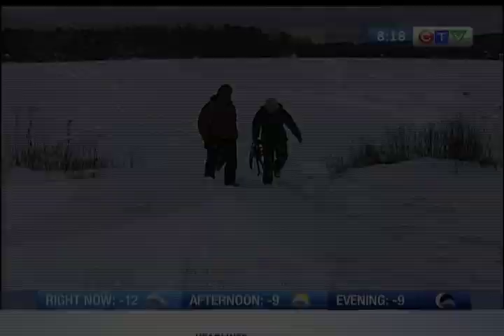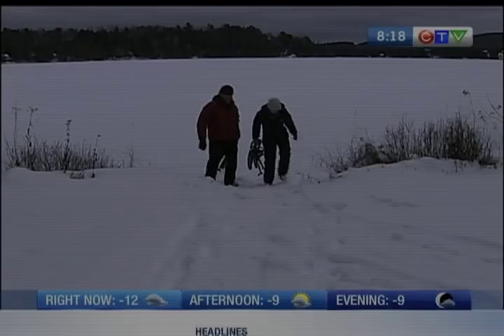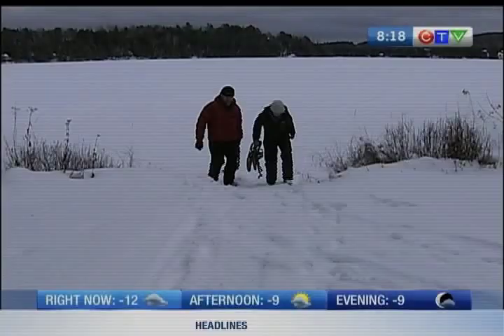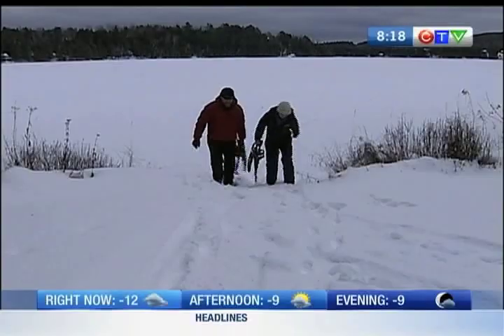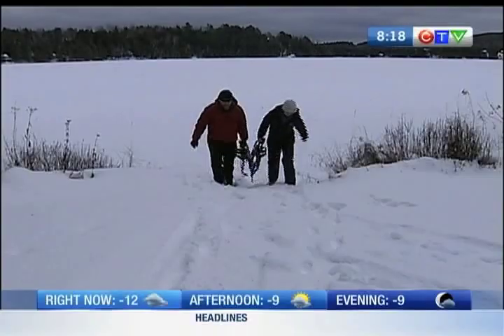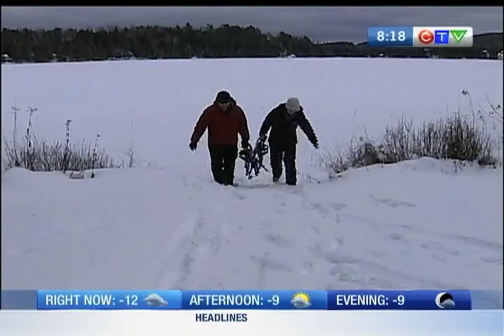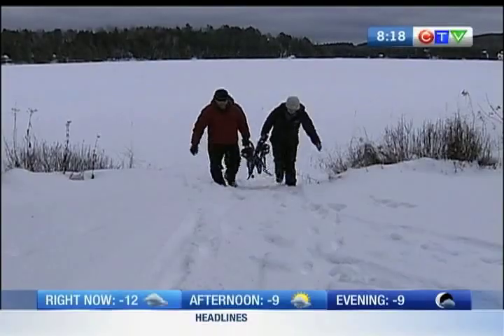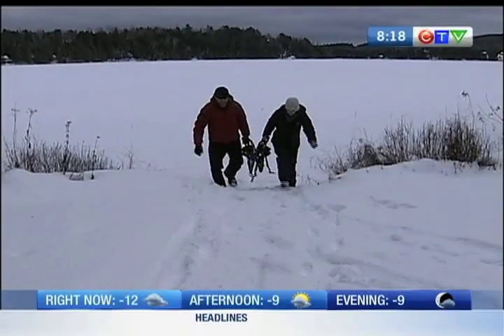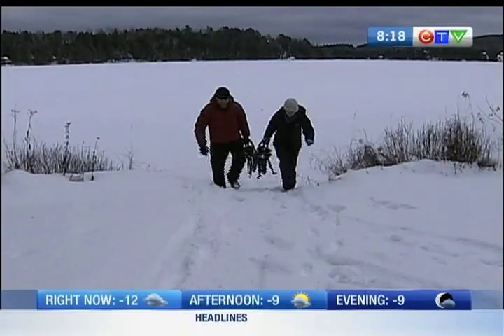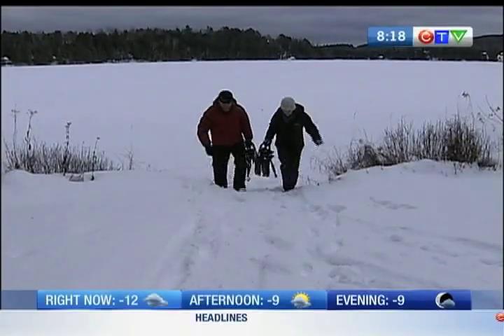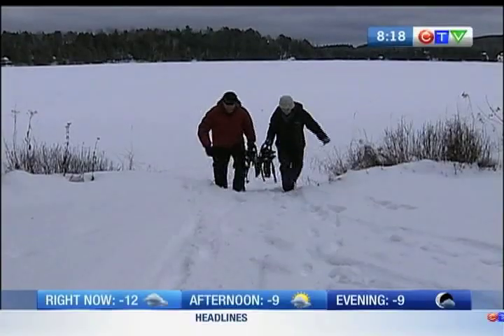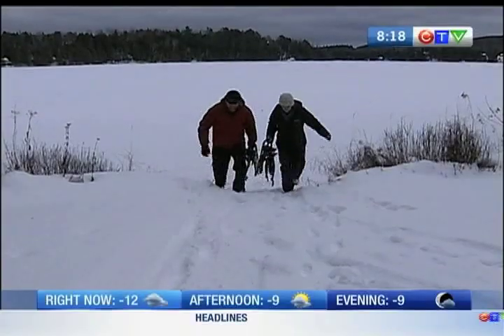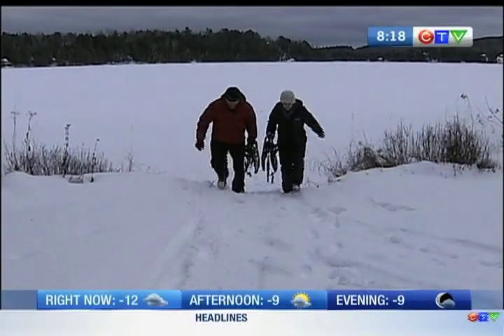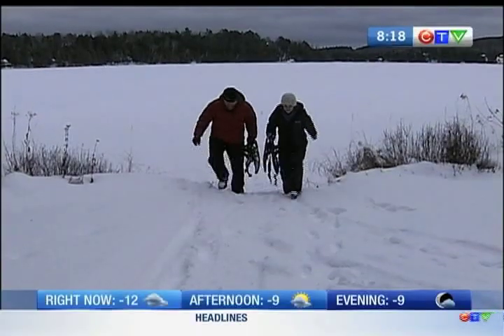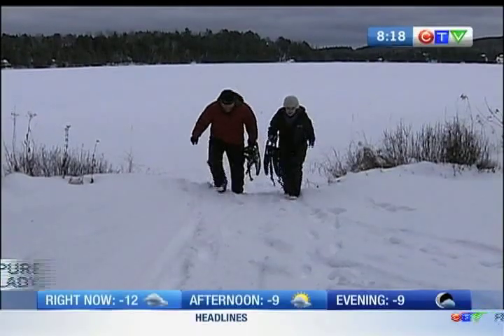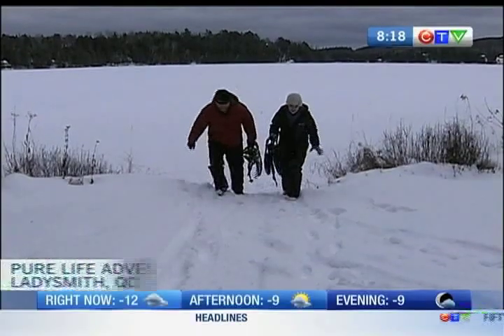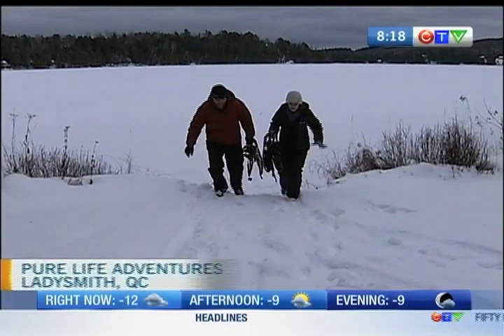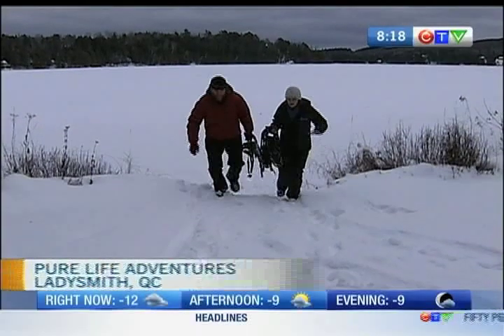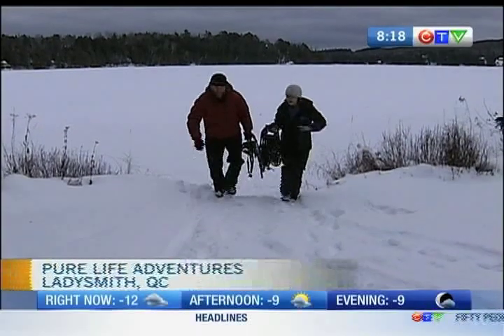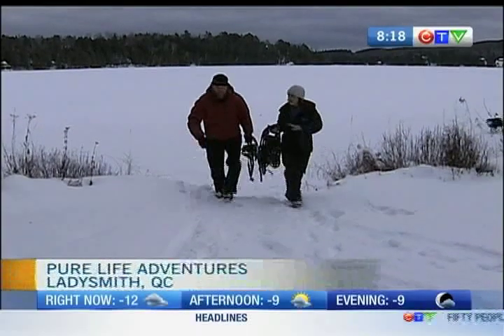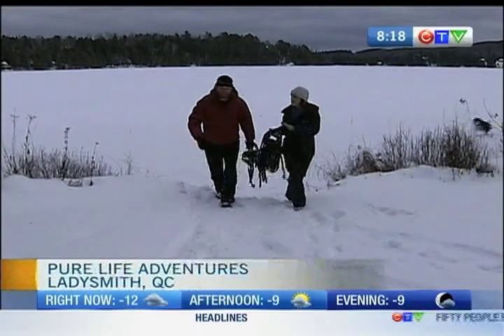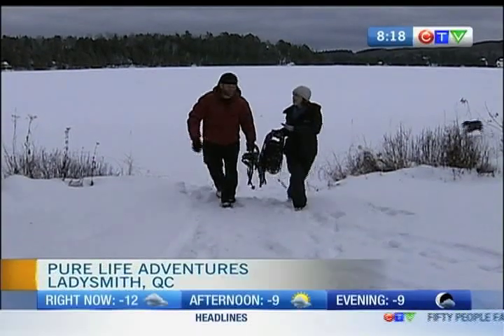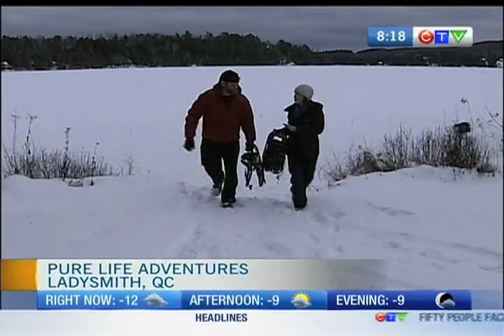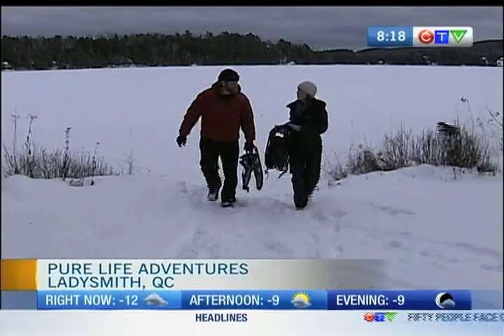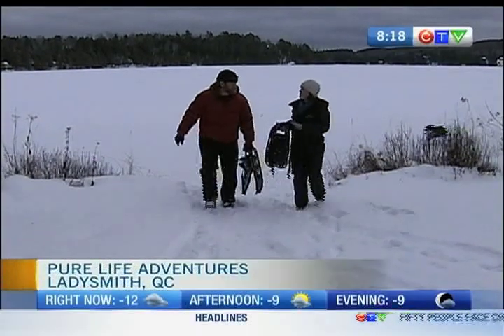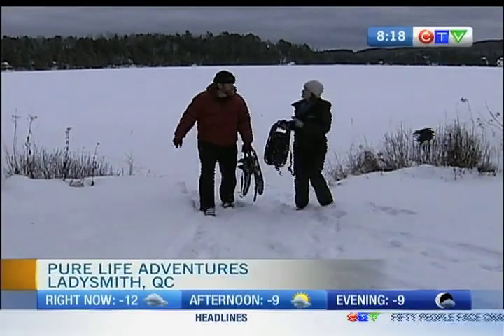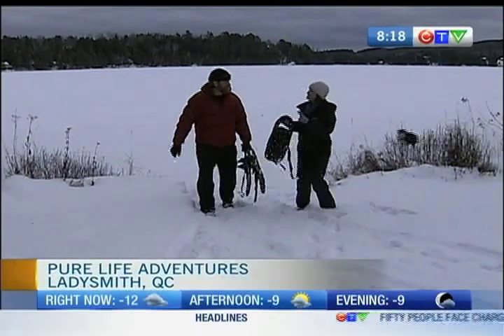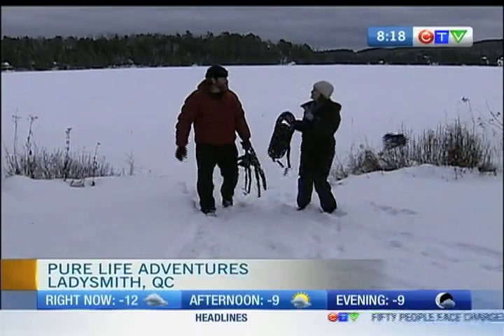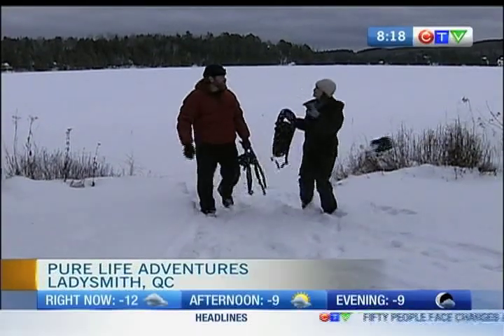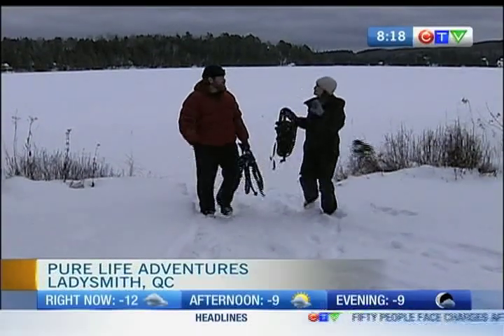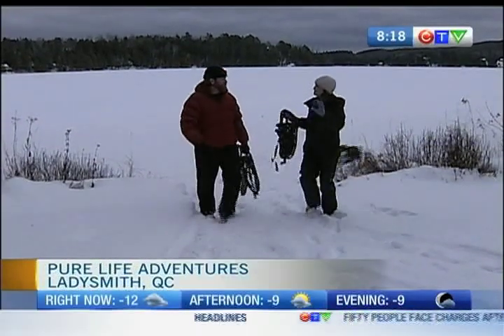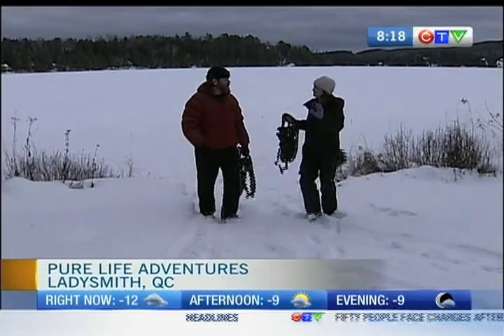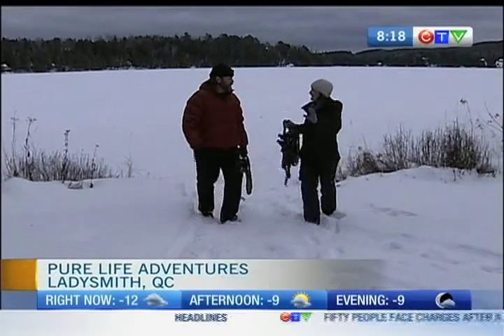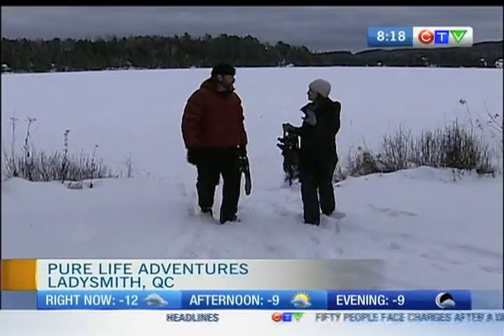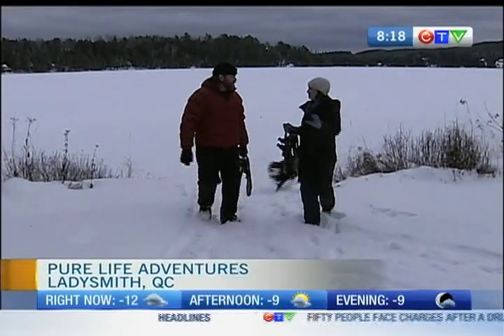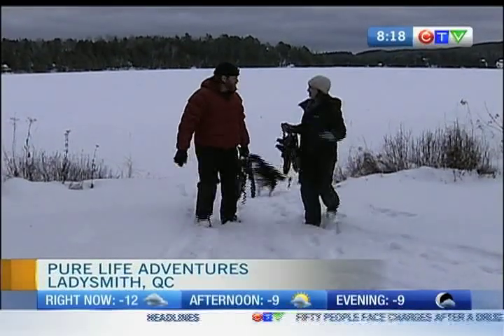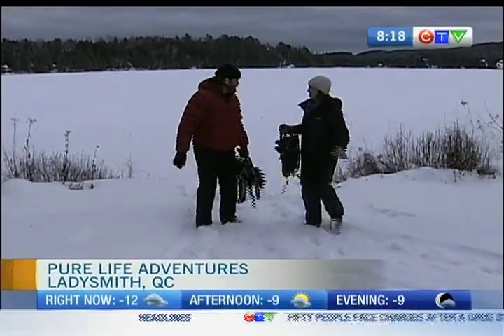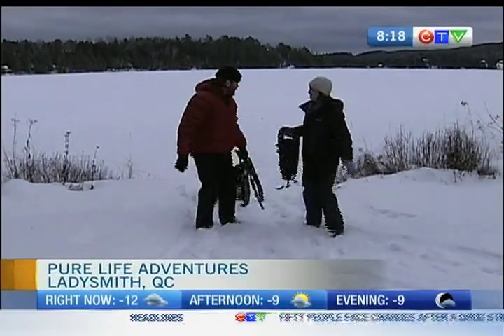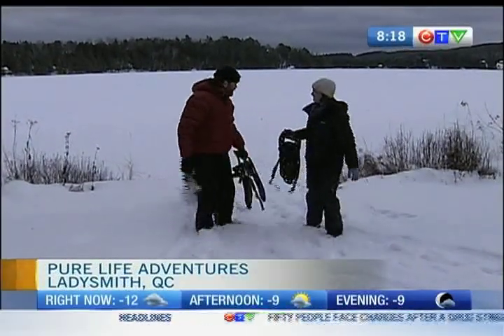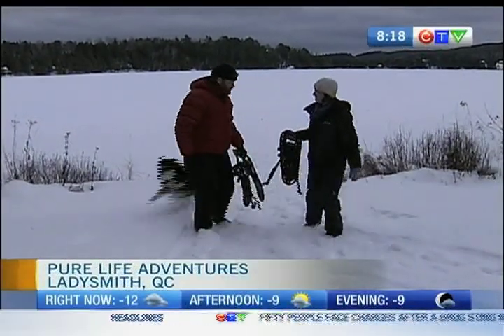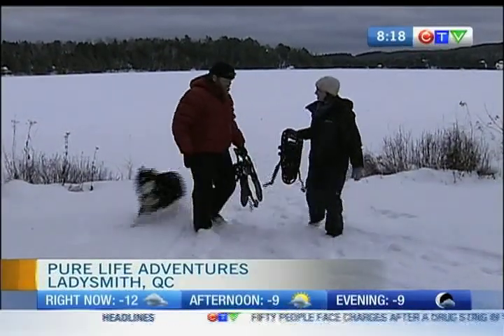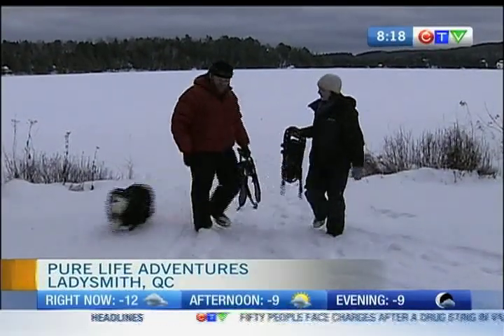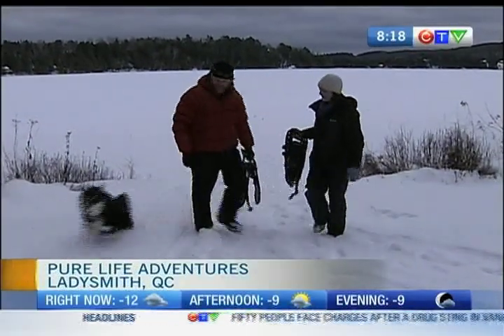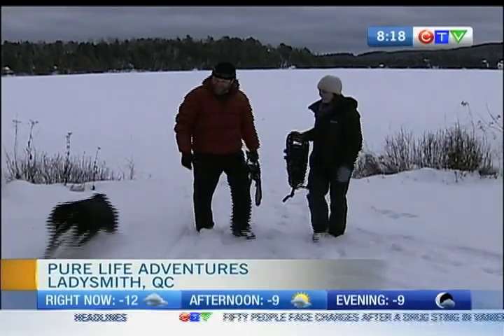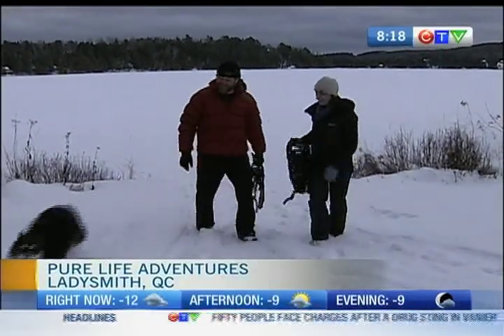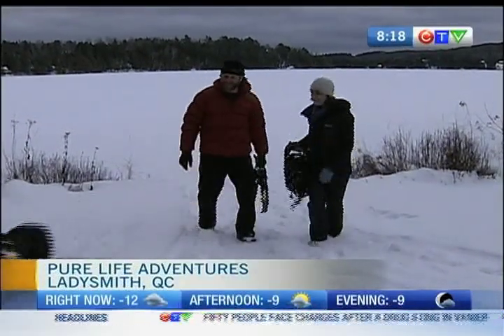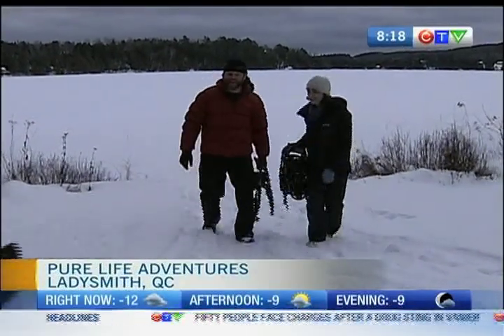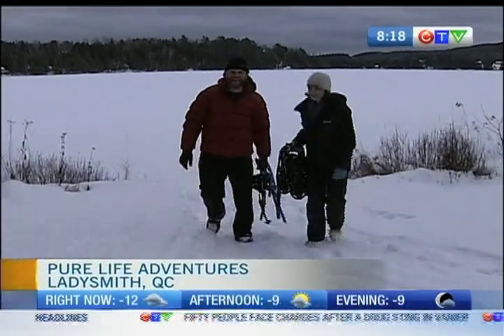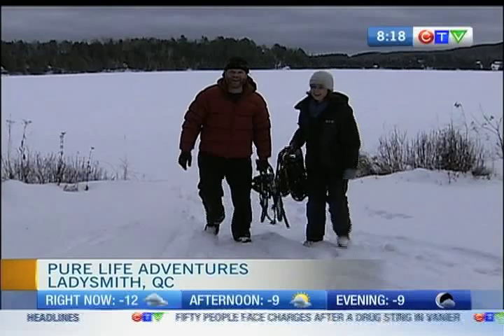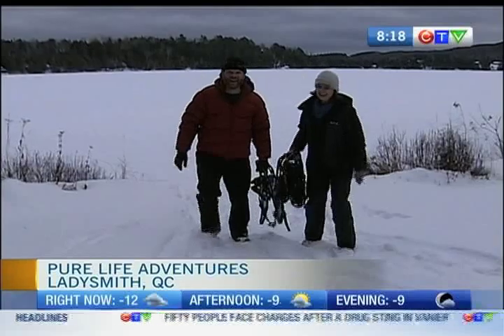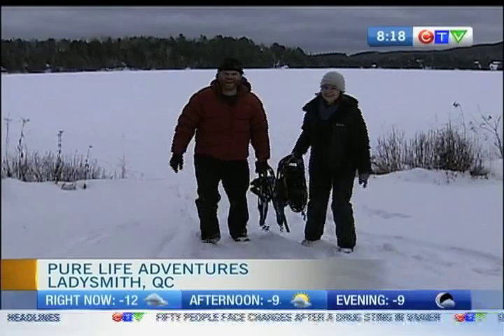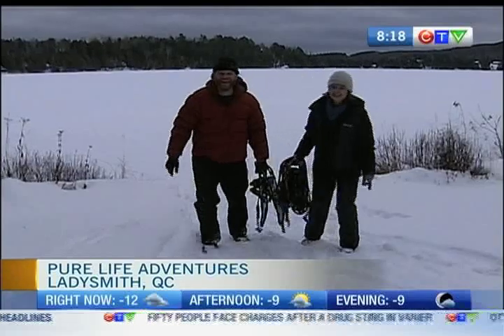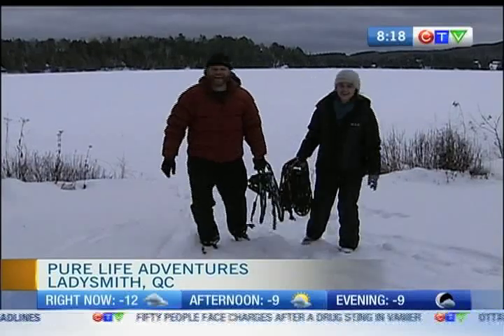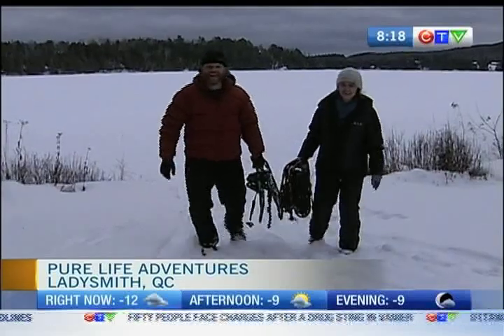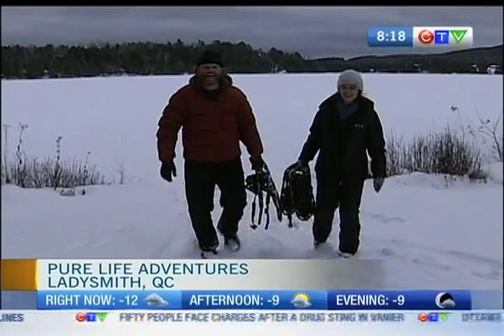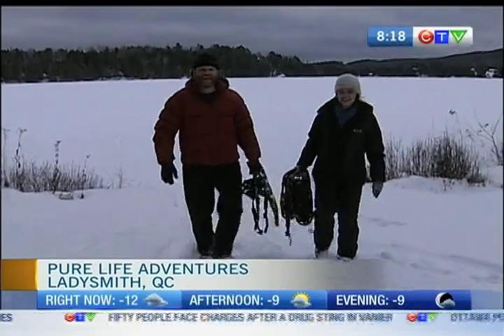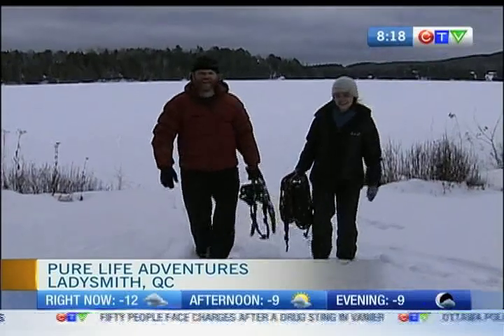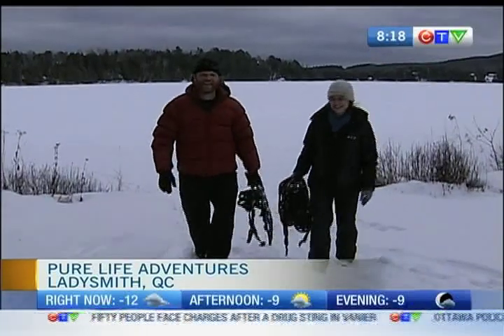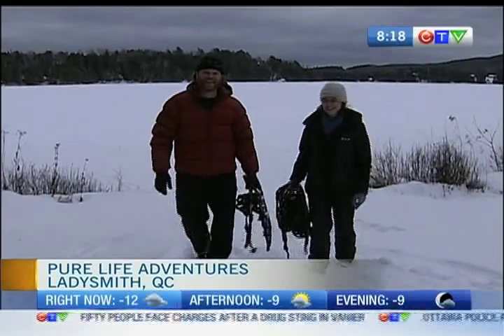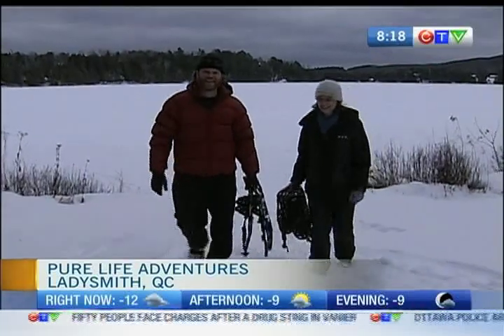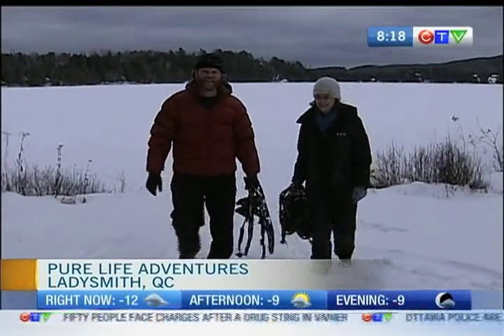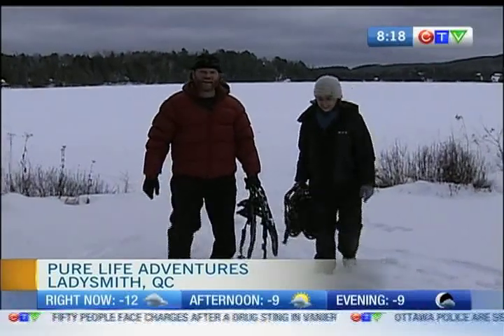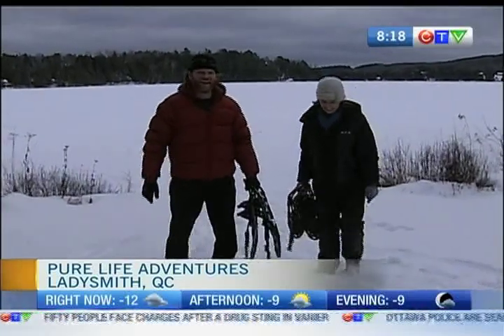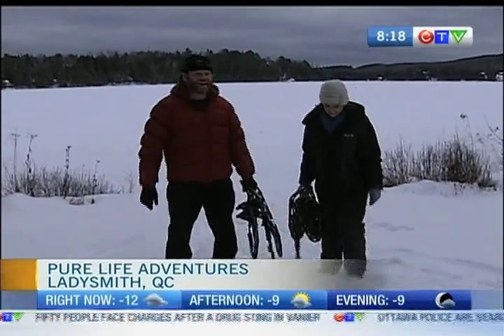All right, we're now learning all about winter travel. Here we go. And Lucky's joining us too — Lucky the dog.